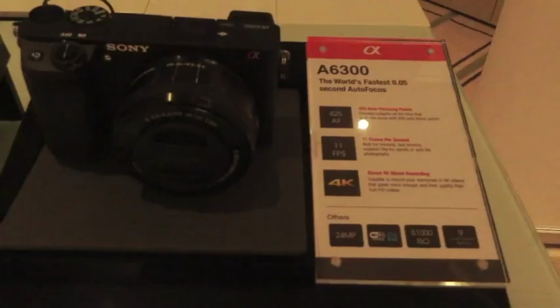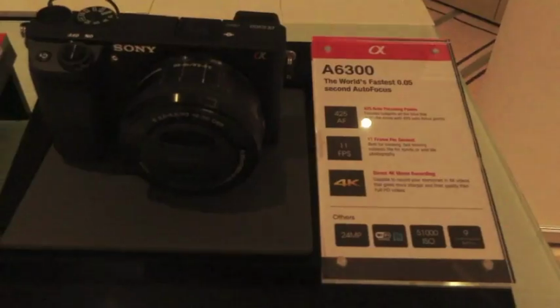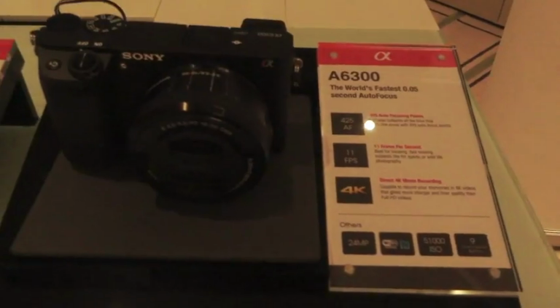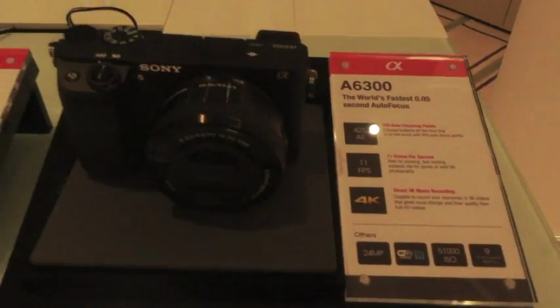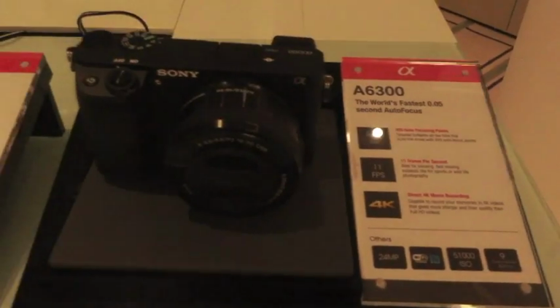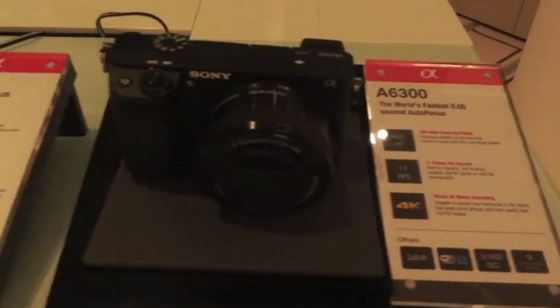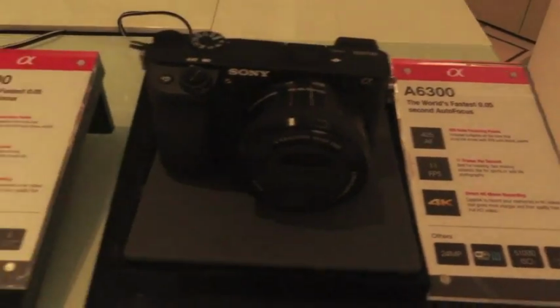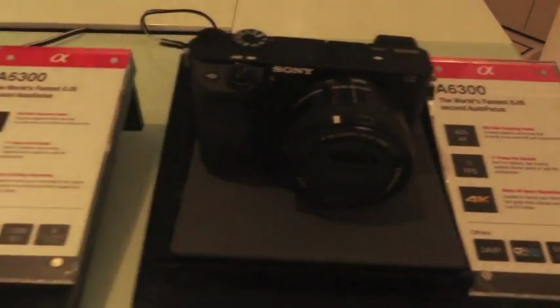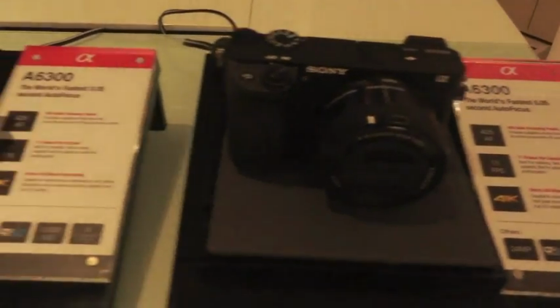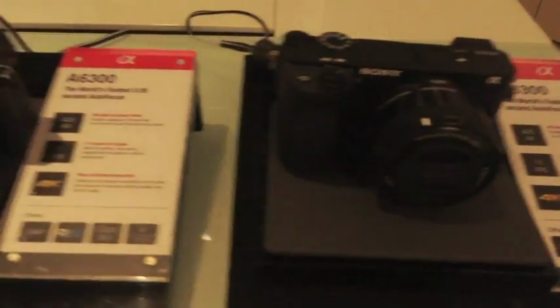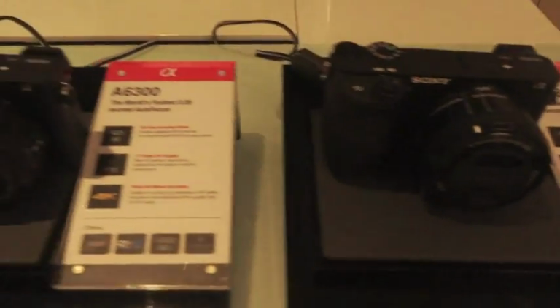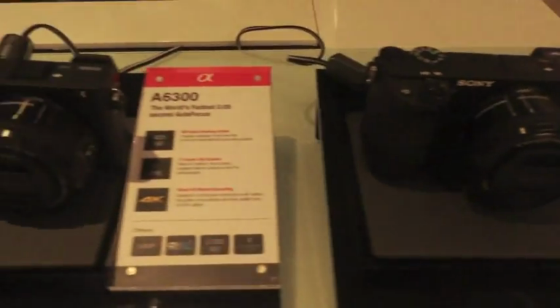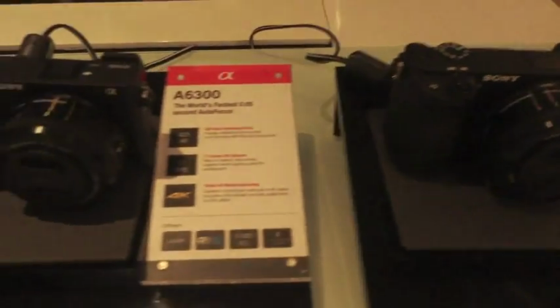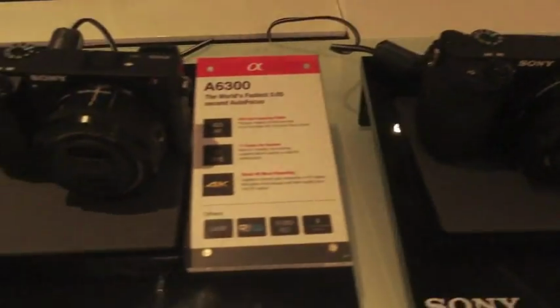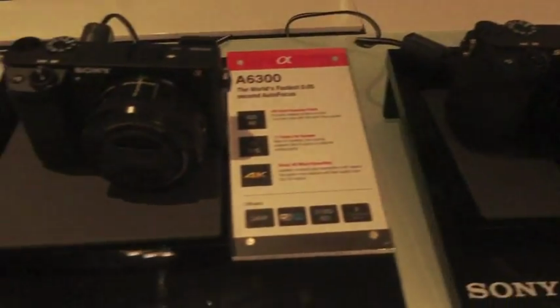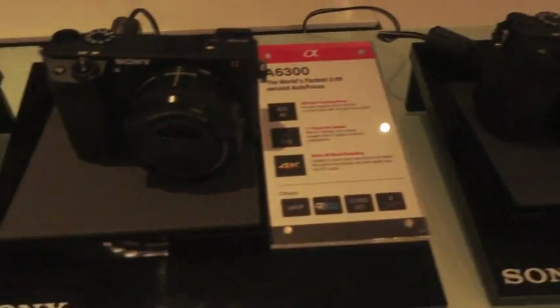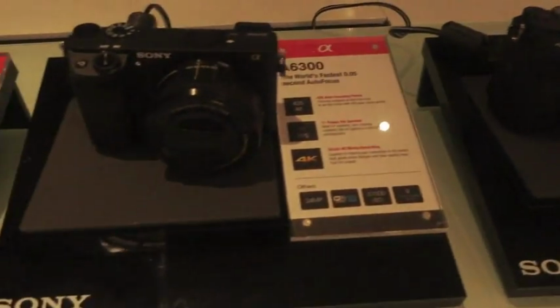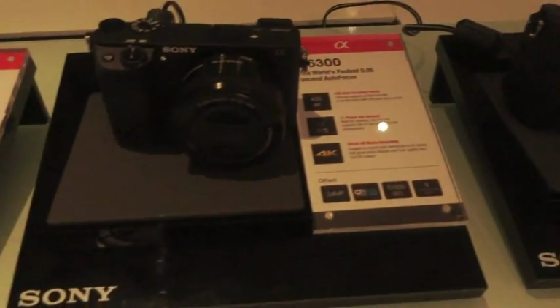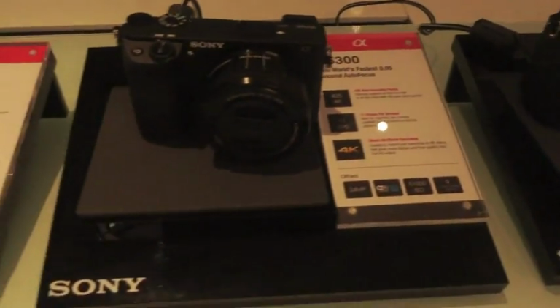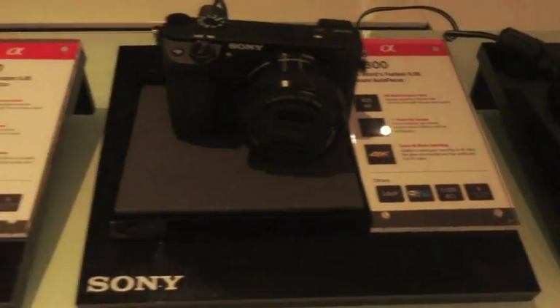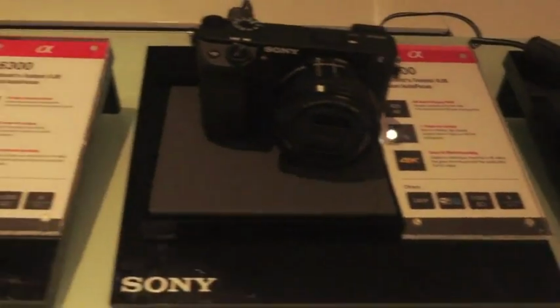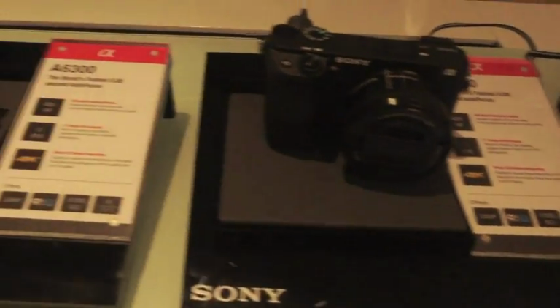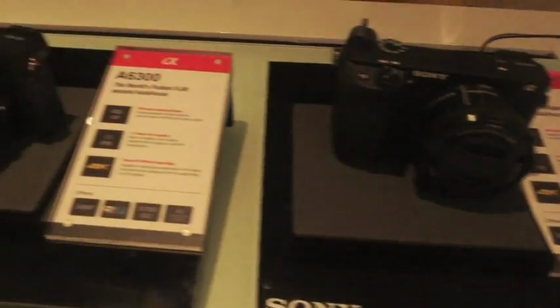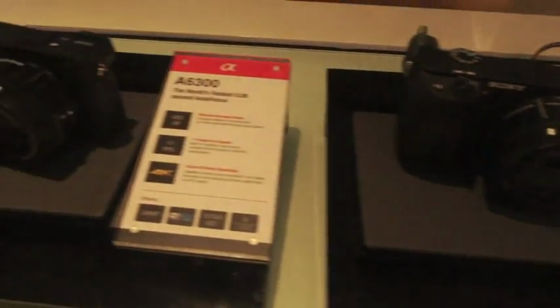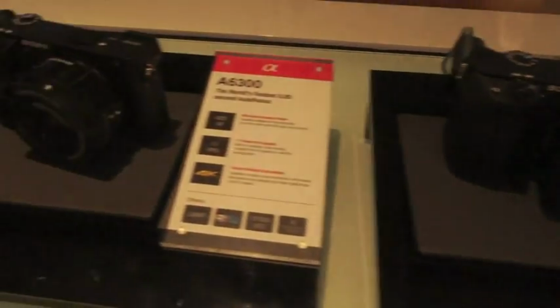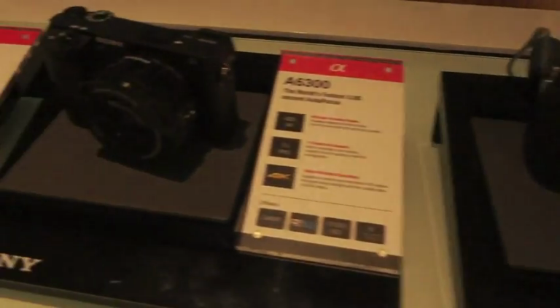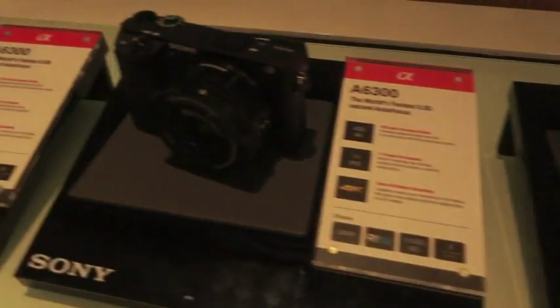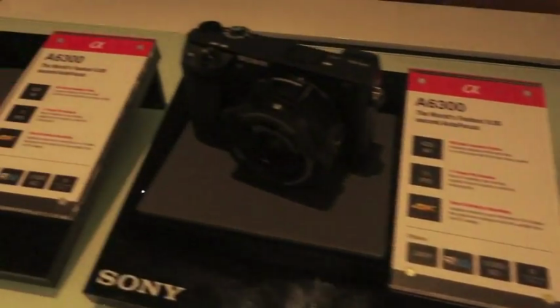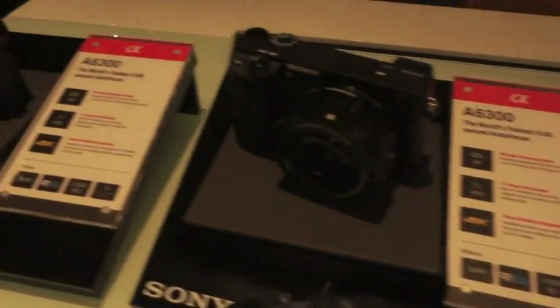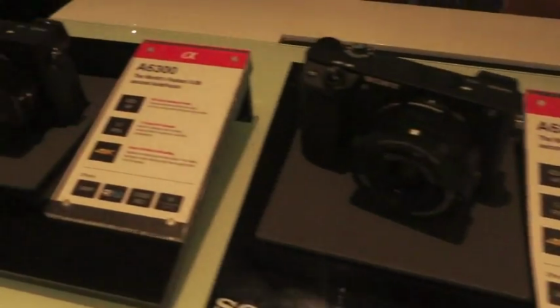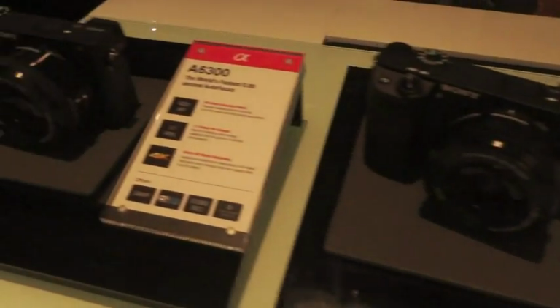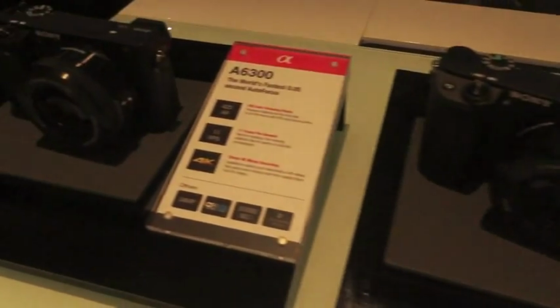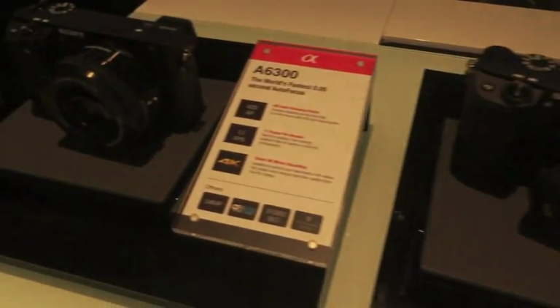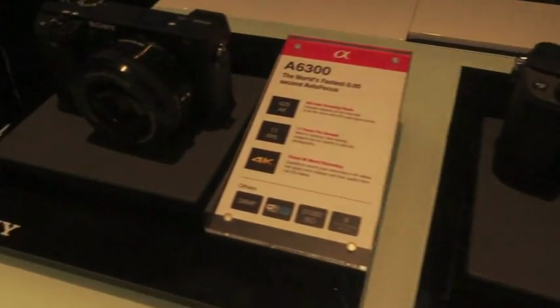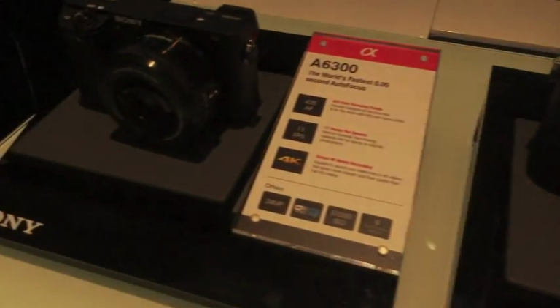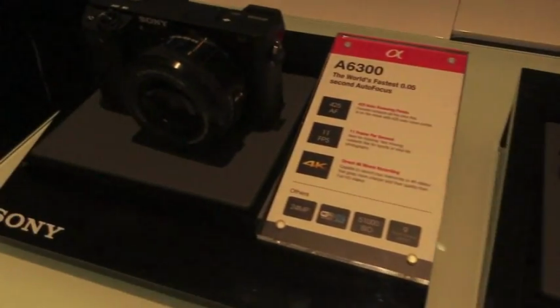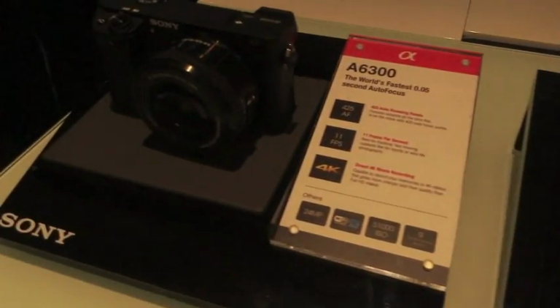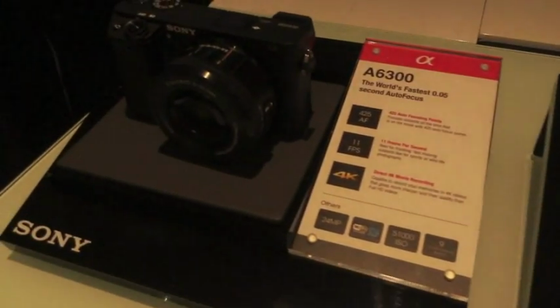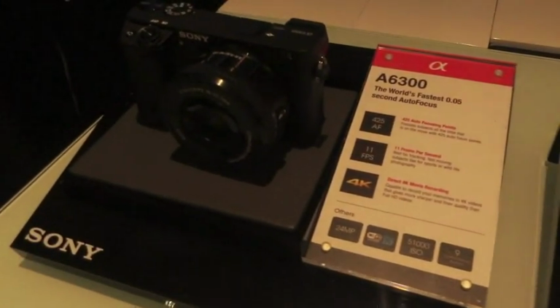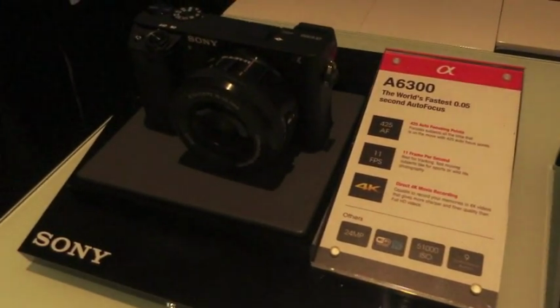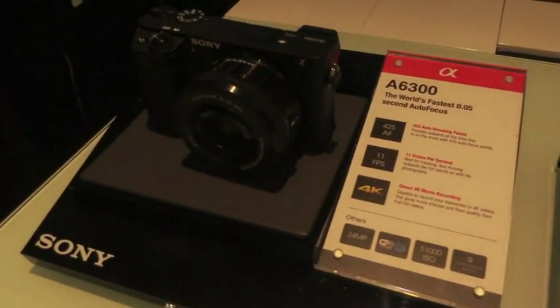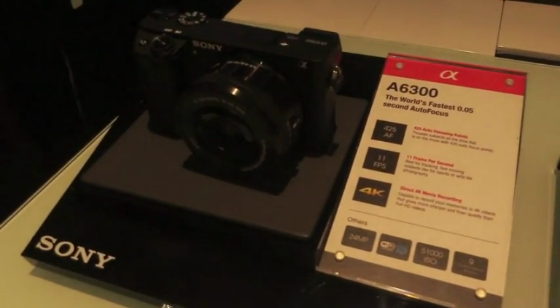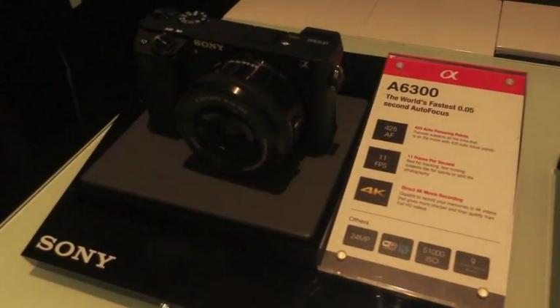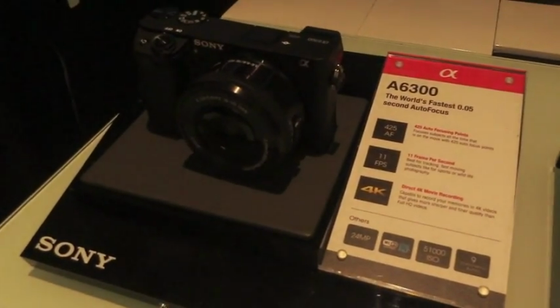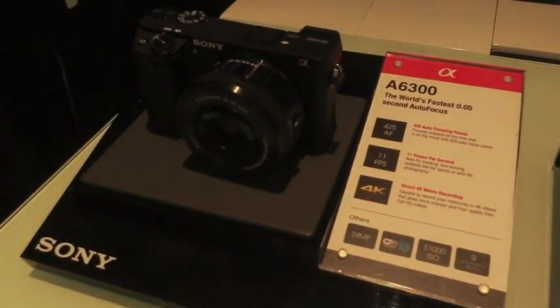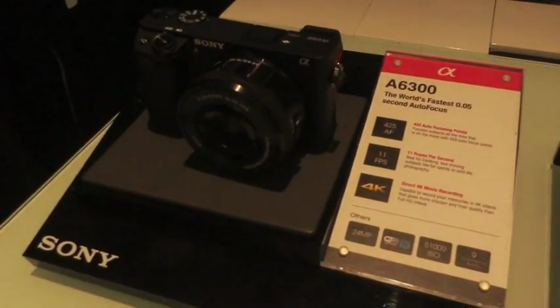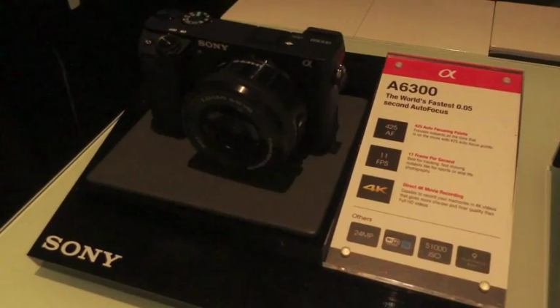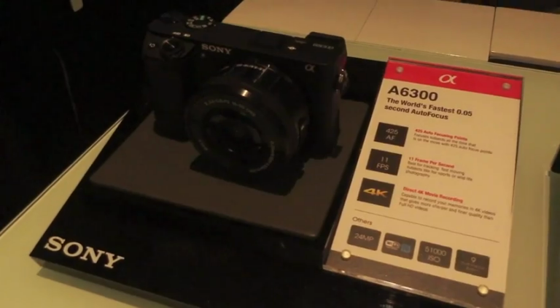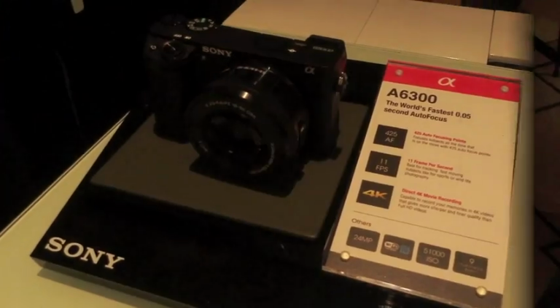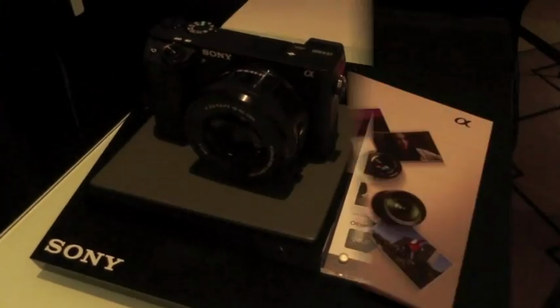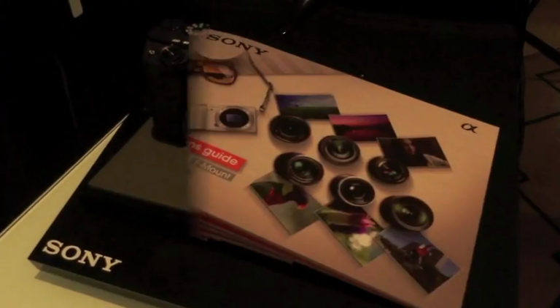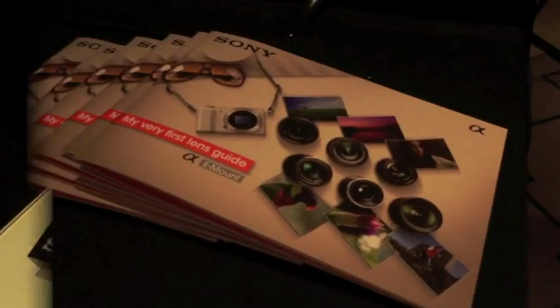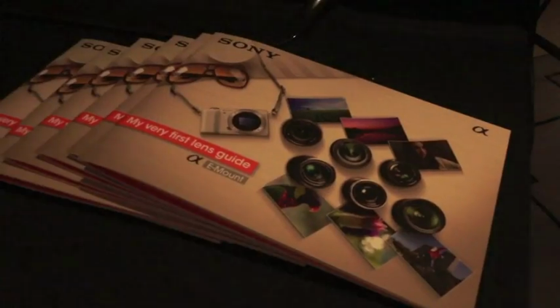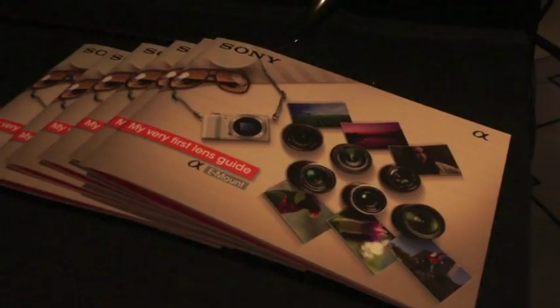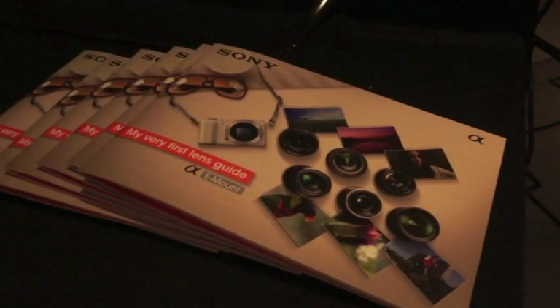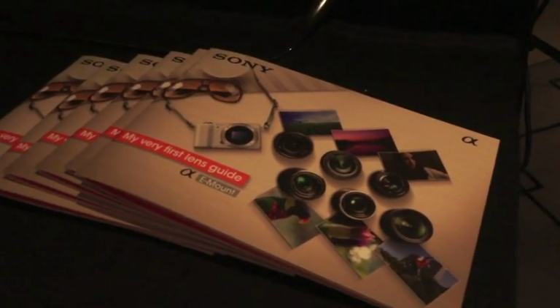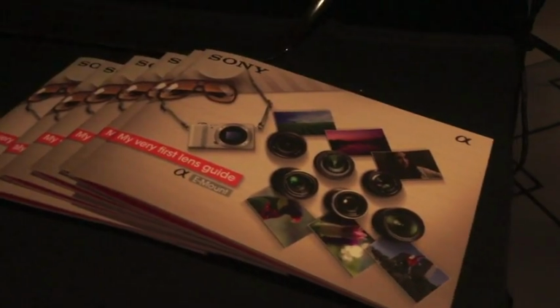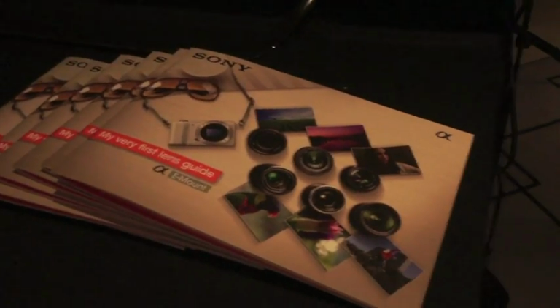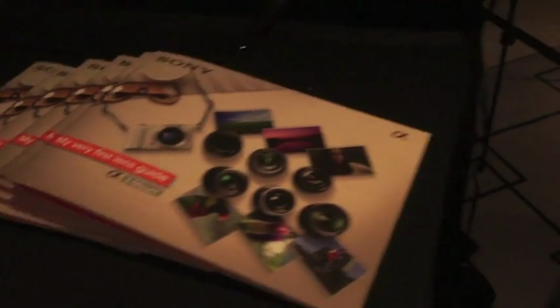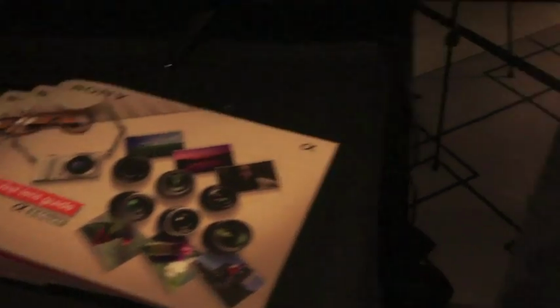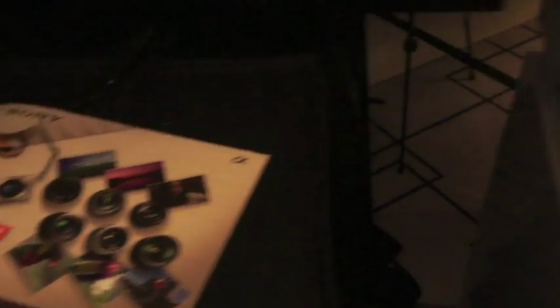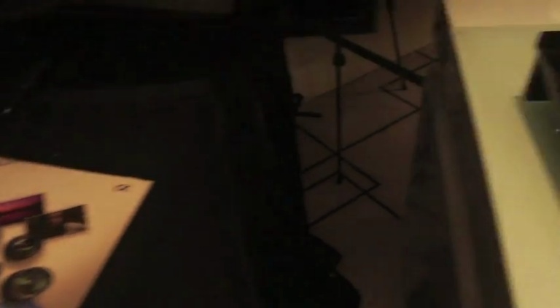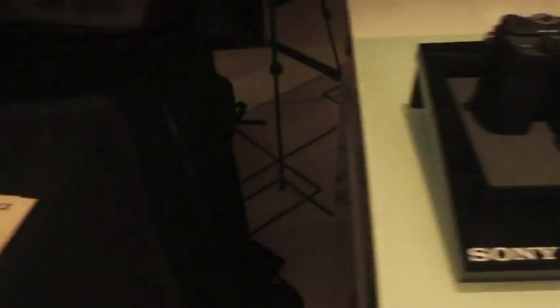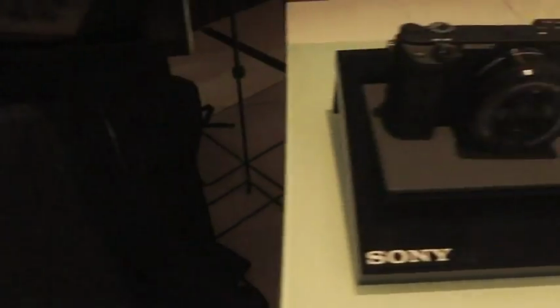Sony launched its new mirrorless Alpha 6300 with new technology. Here are the main features.